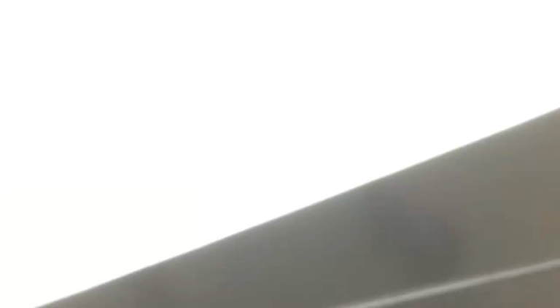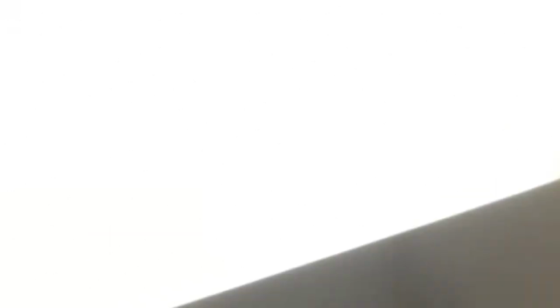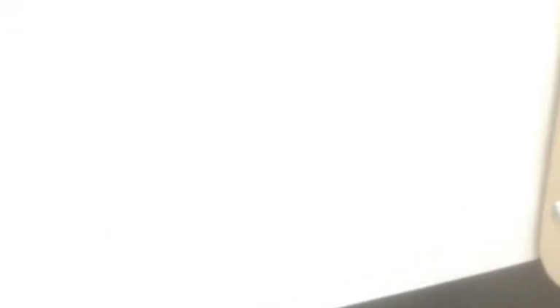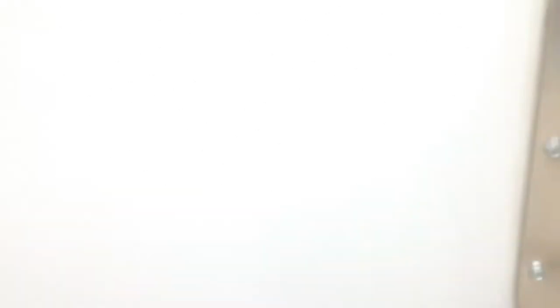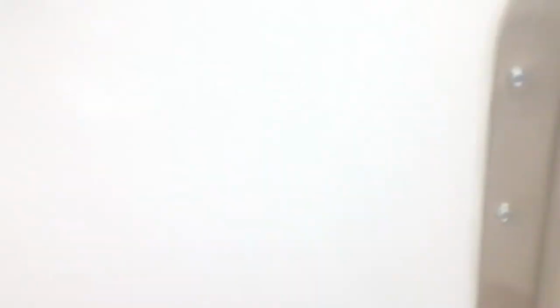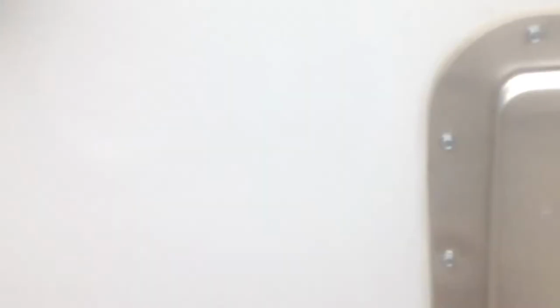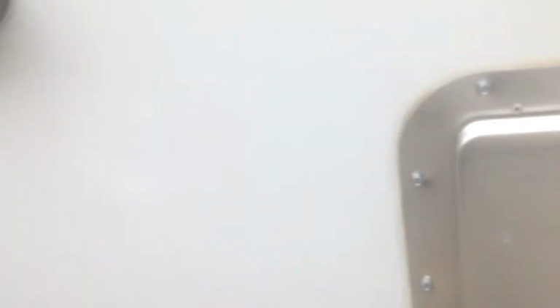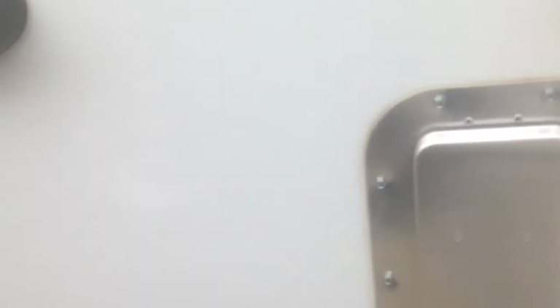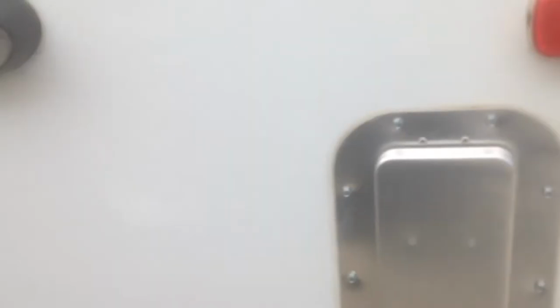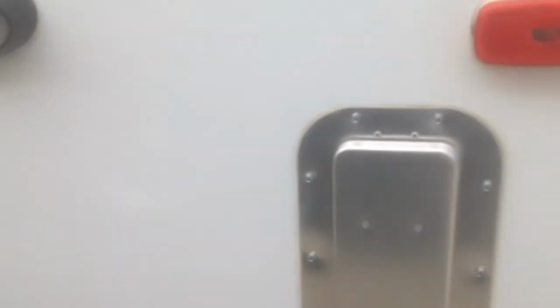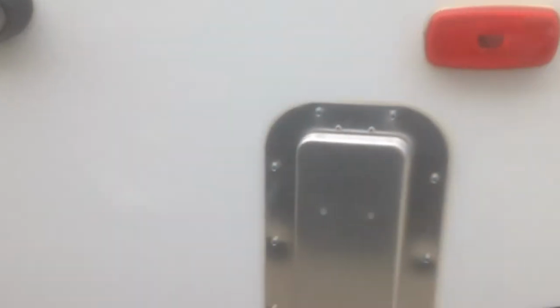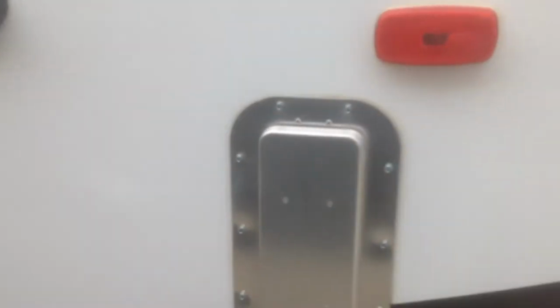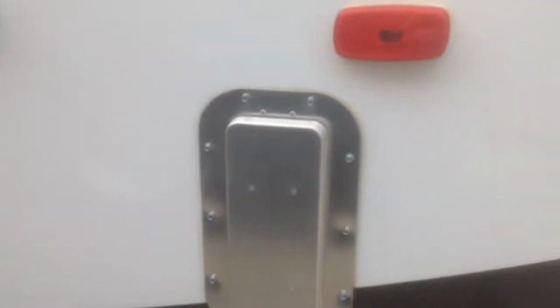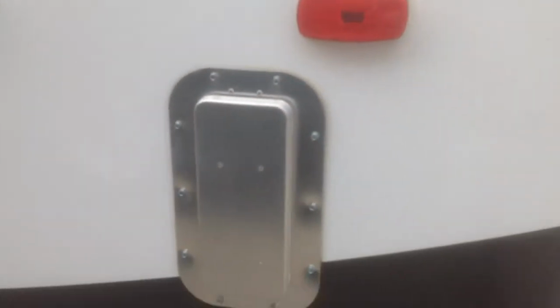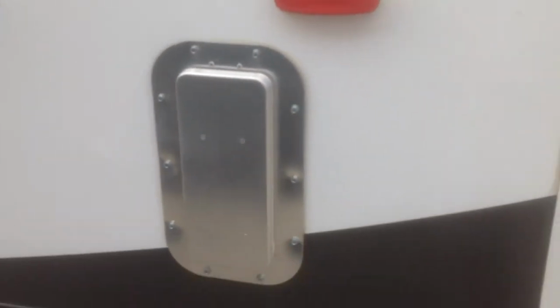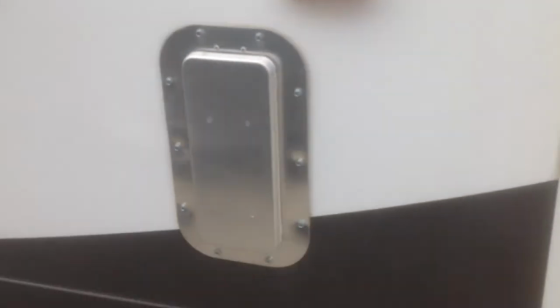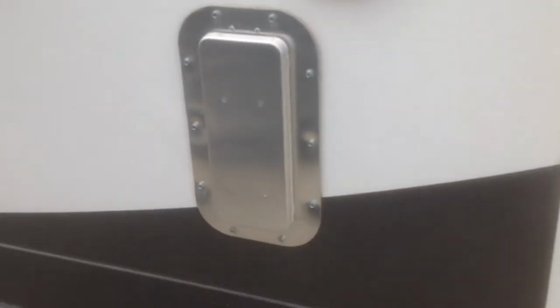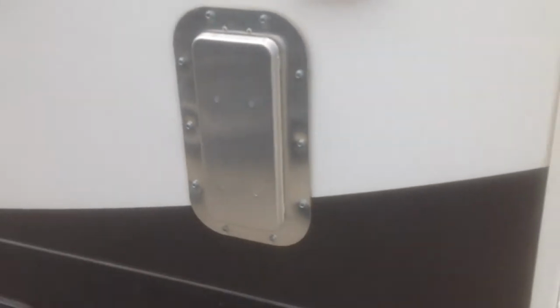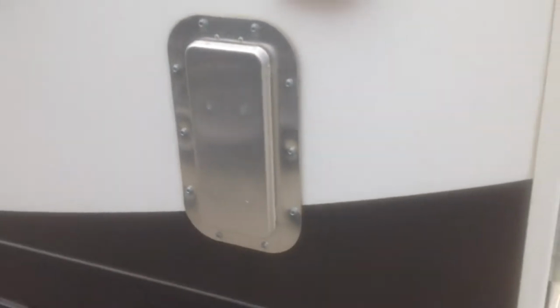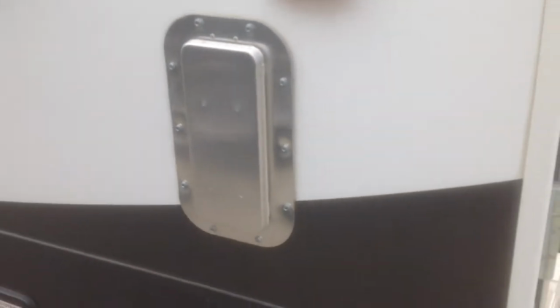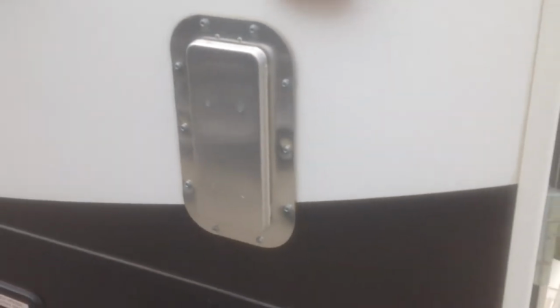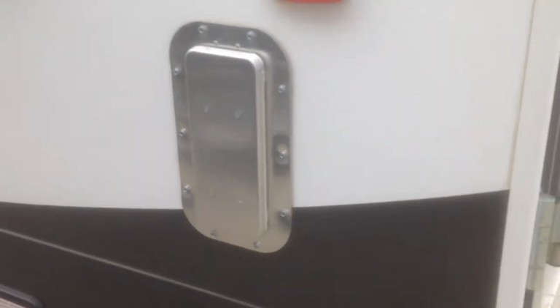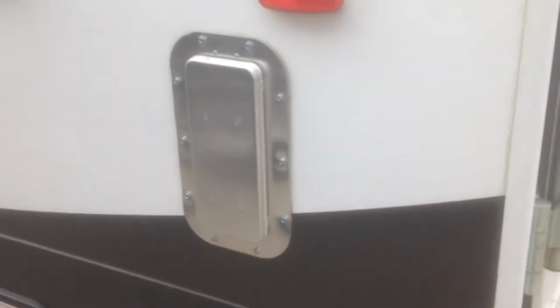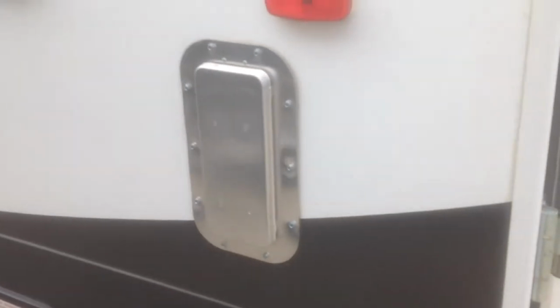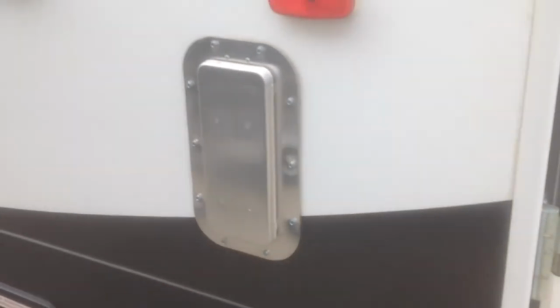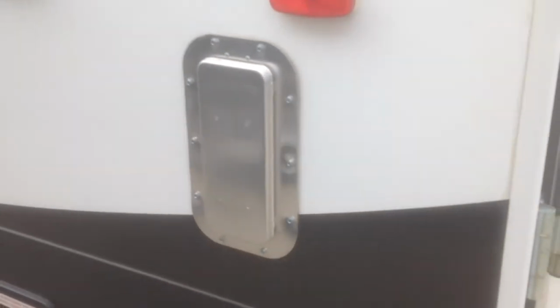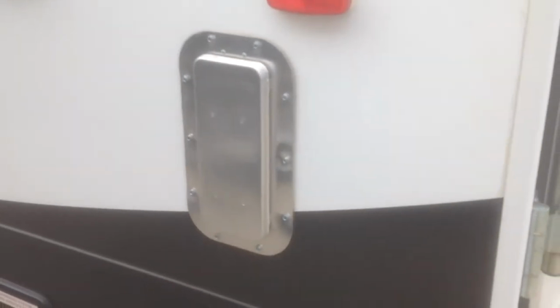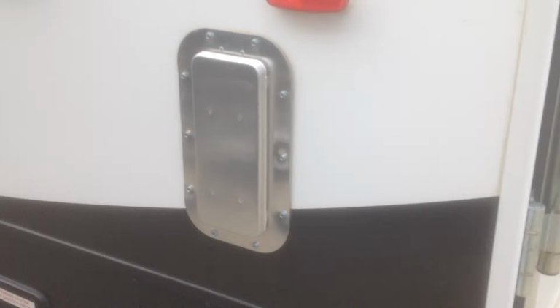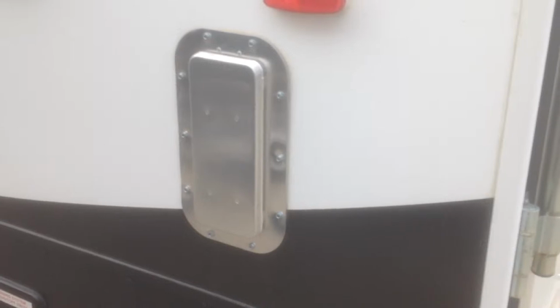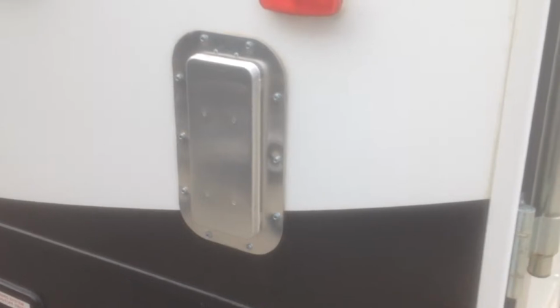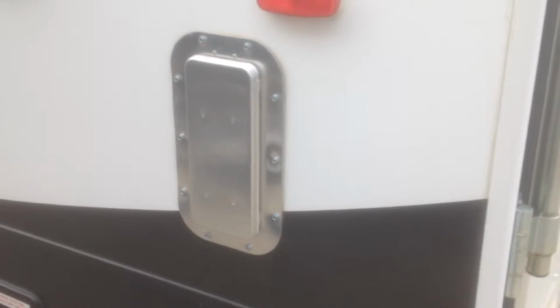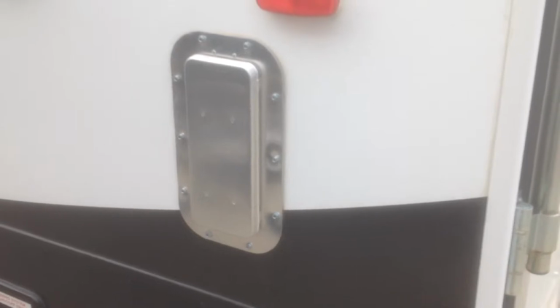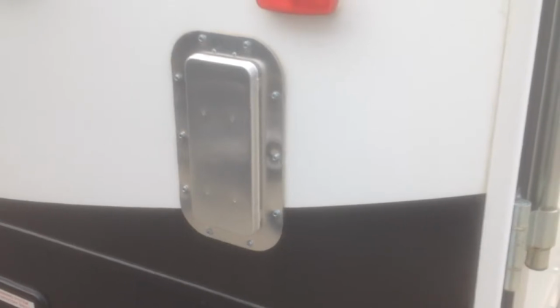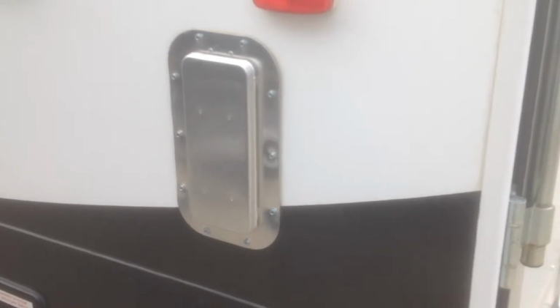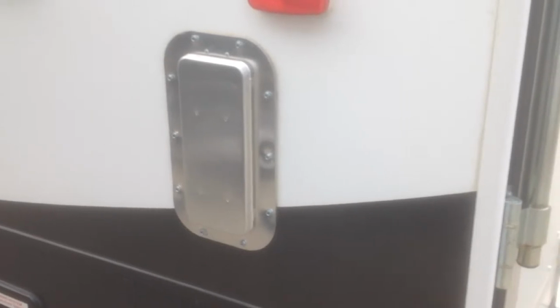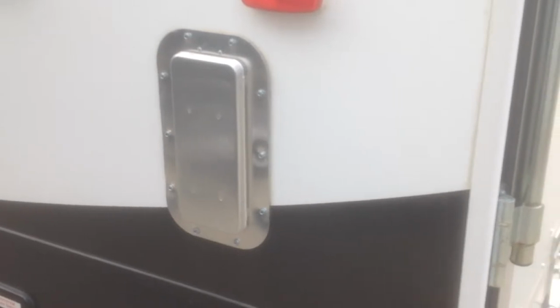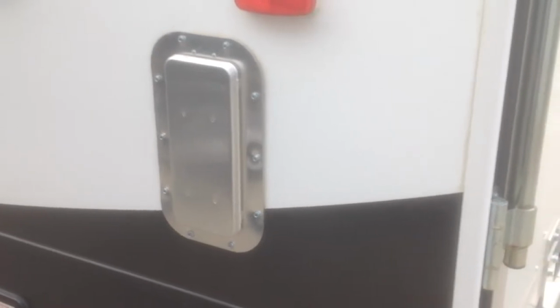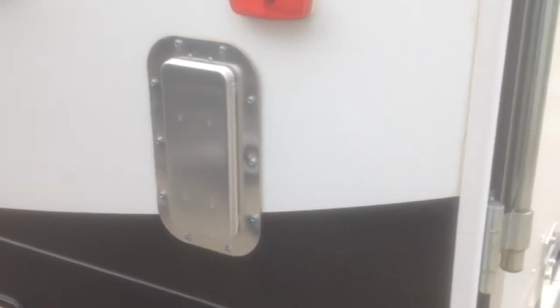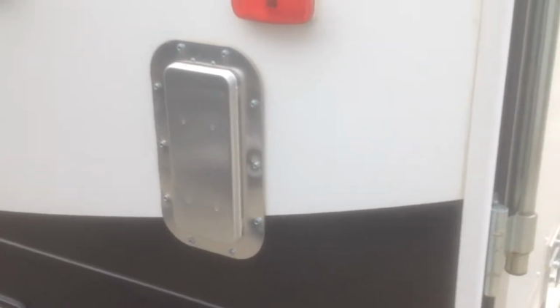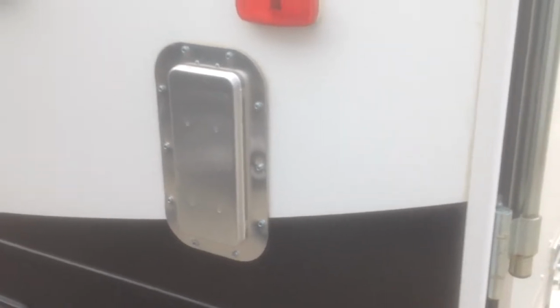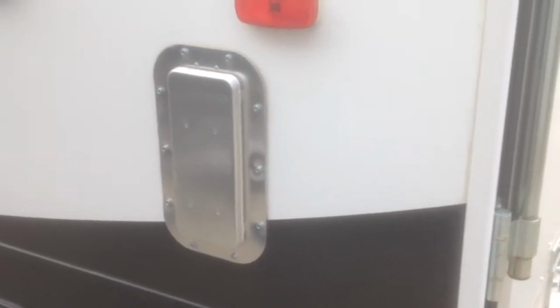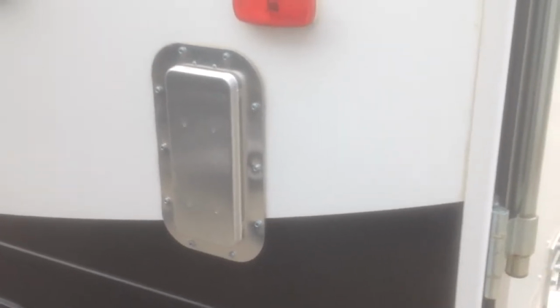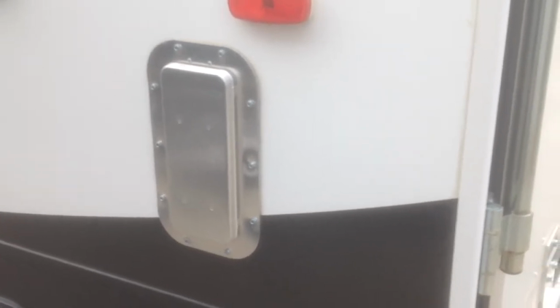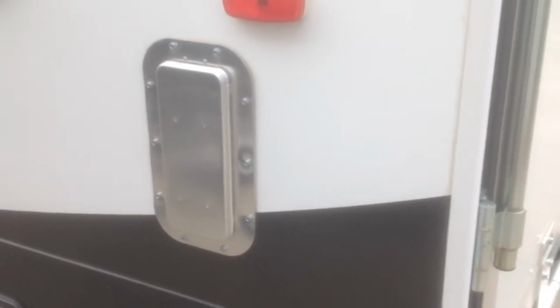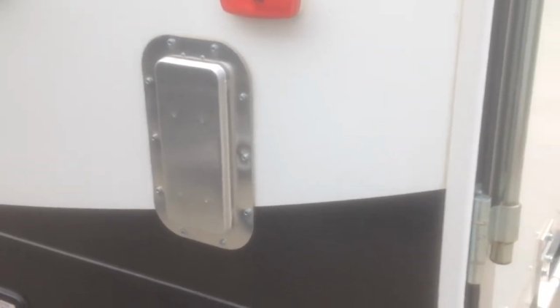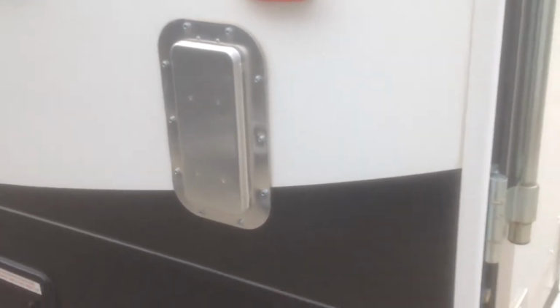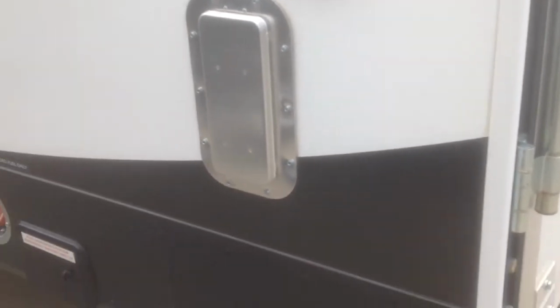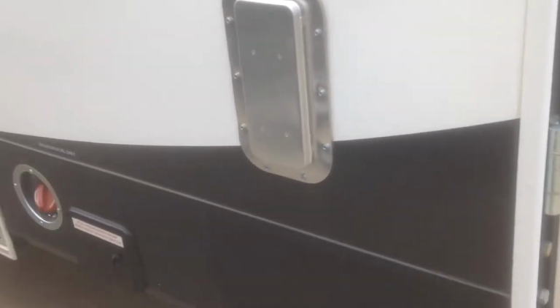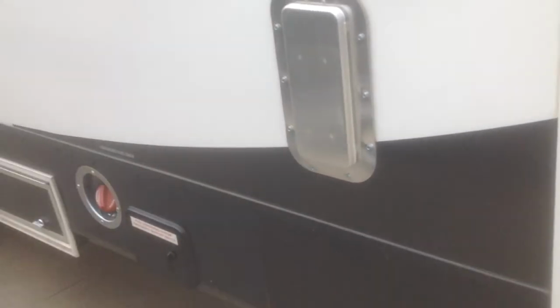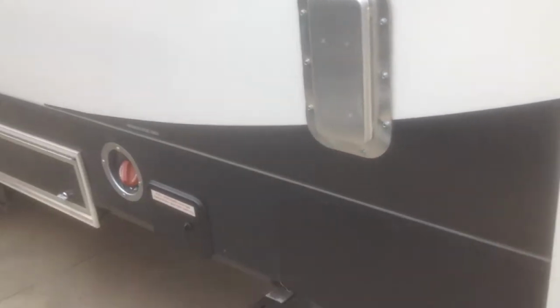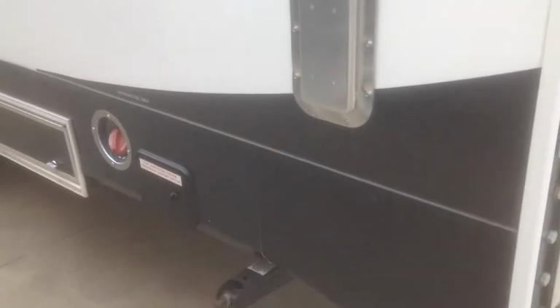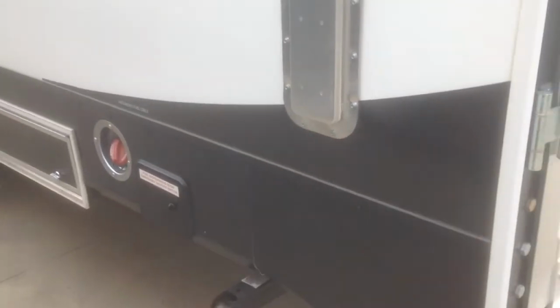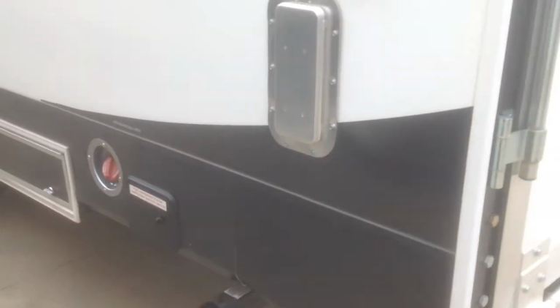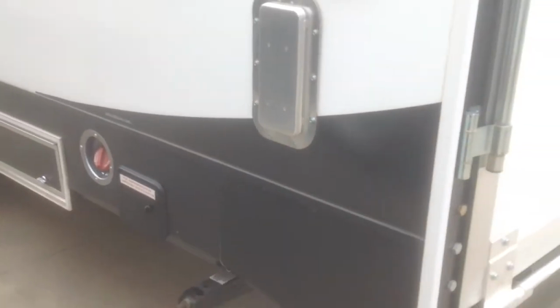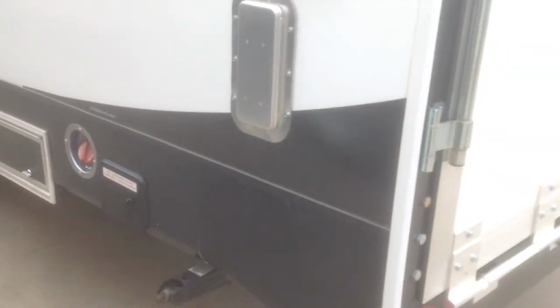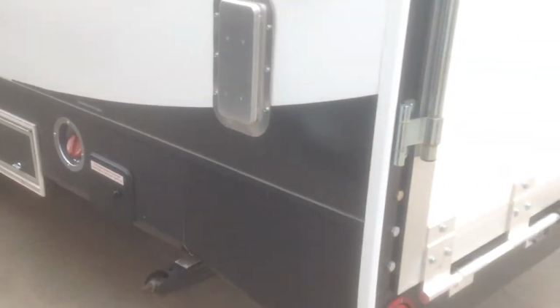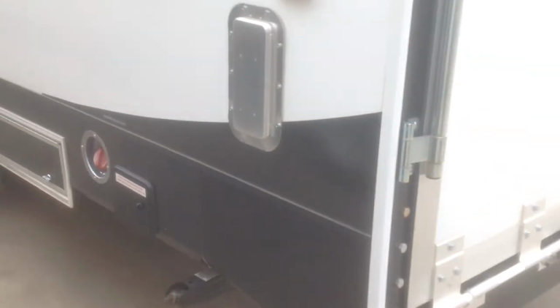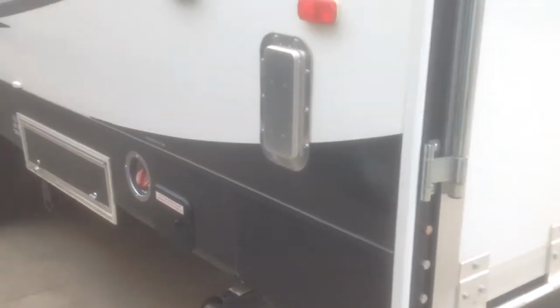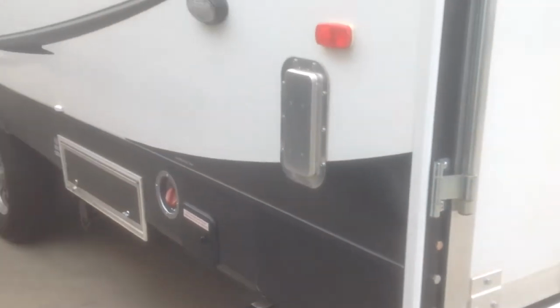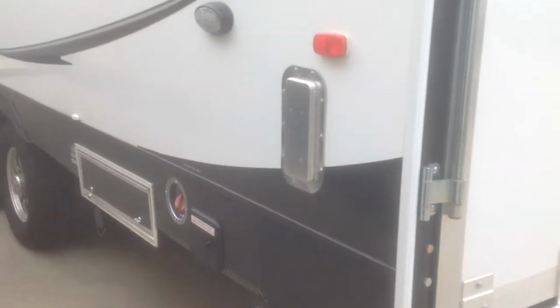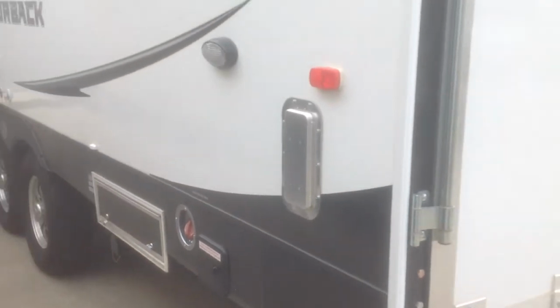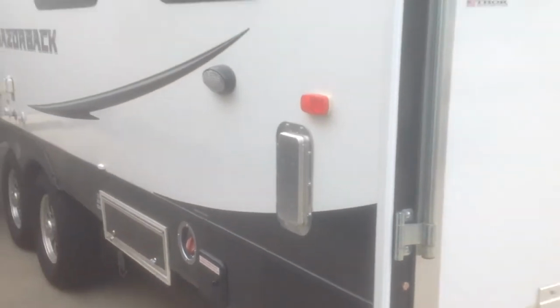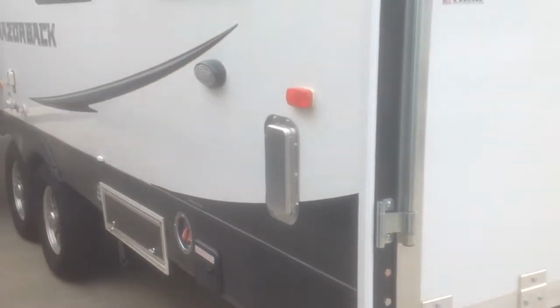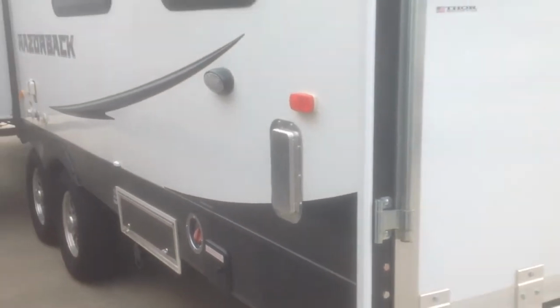Going along the side here, notice these vents — that's so your garage can vent and the fumes can go outside.